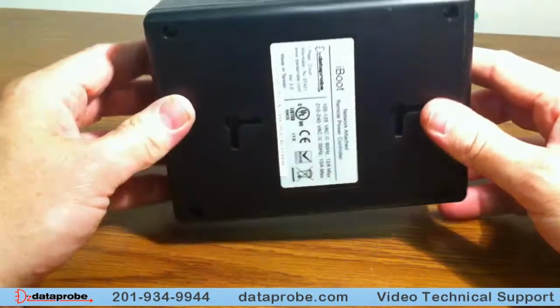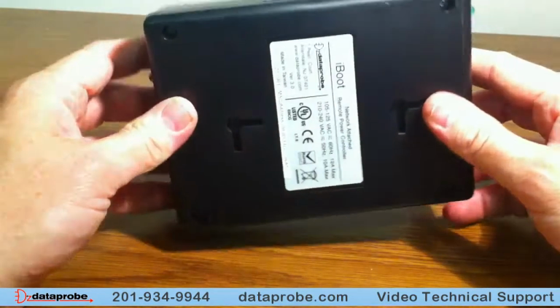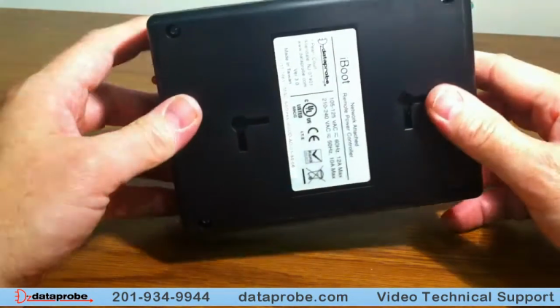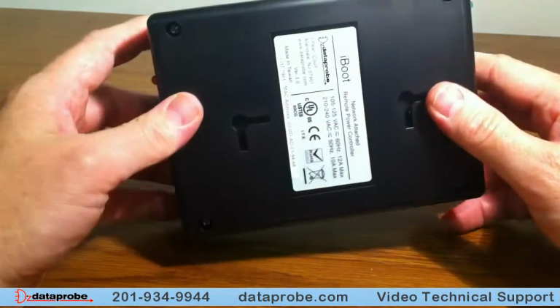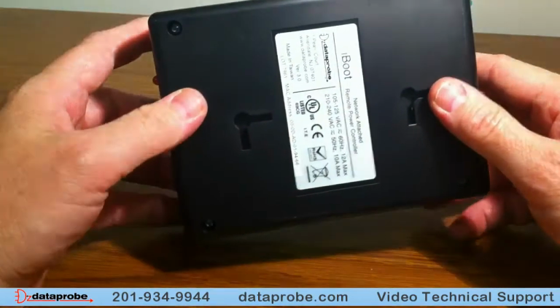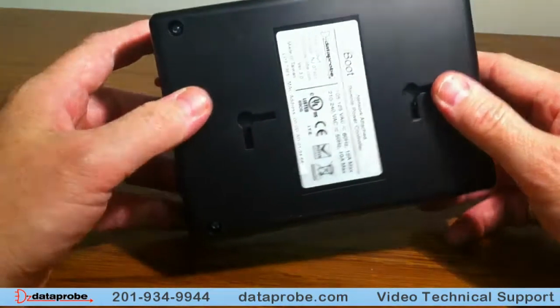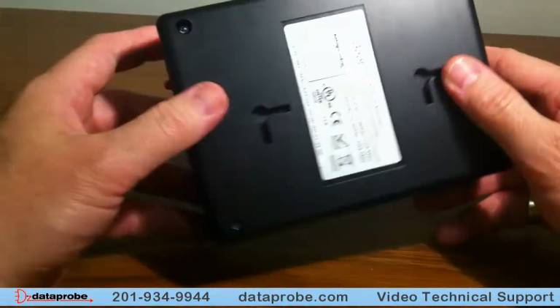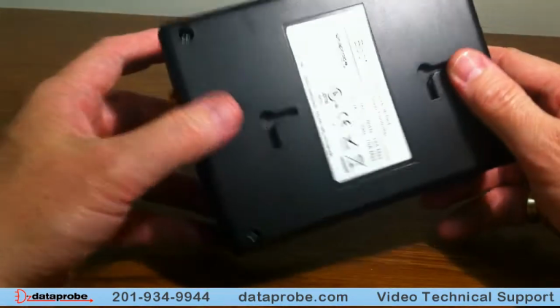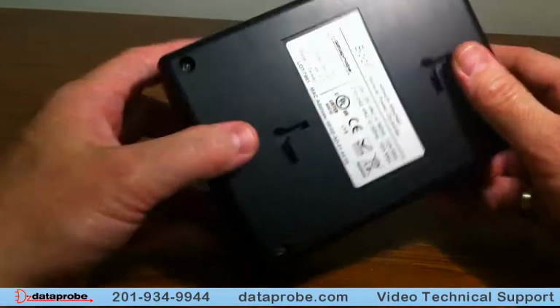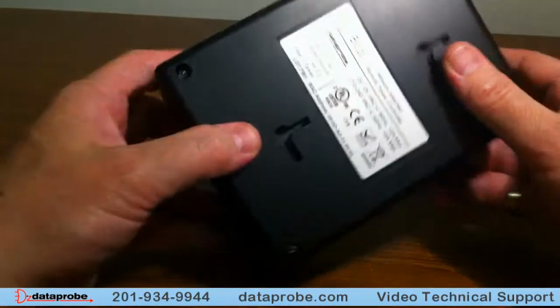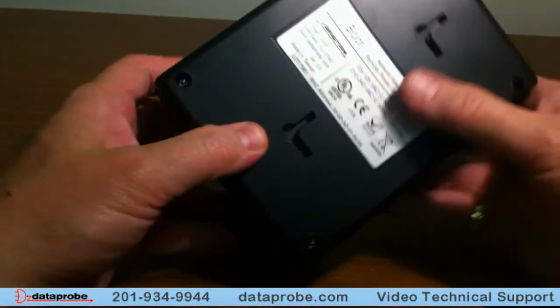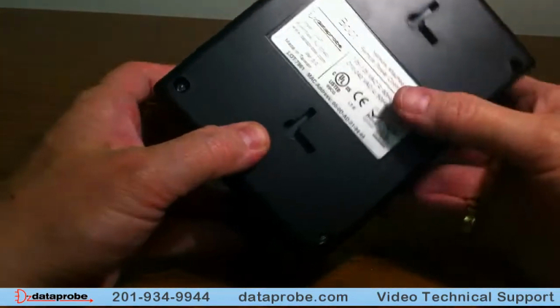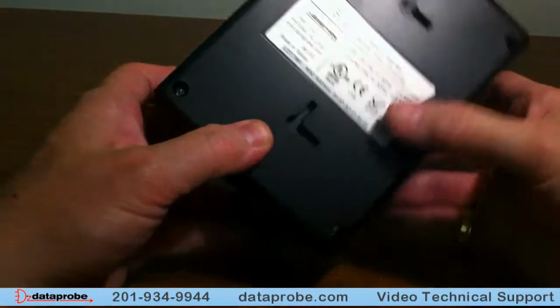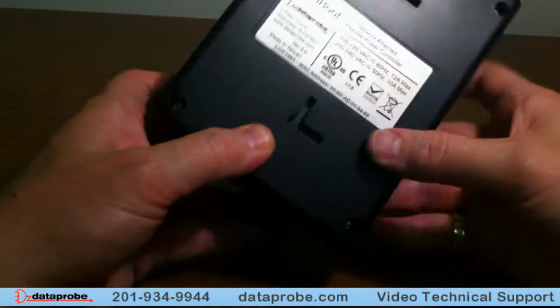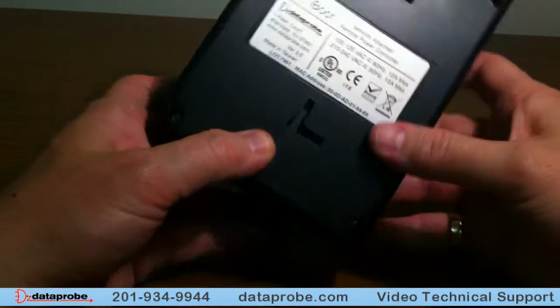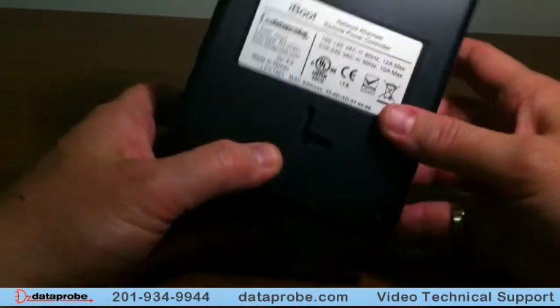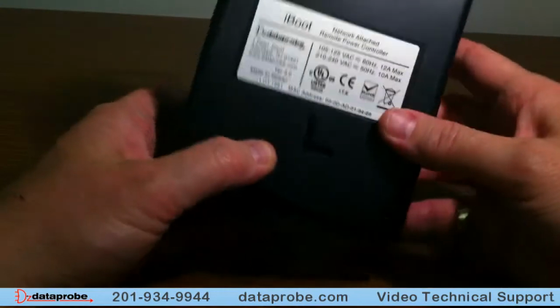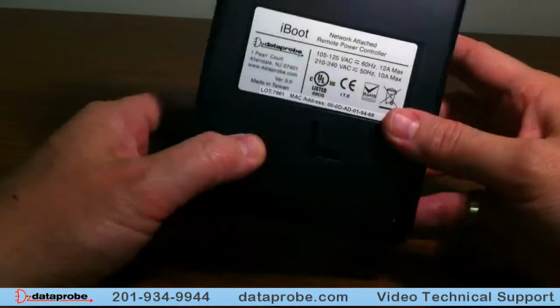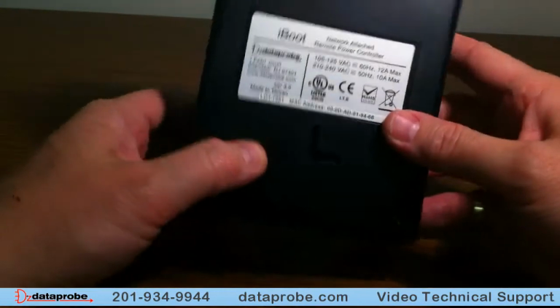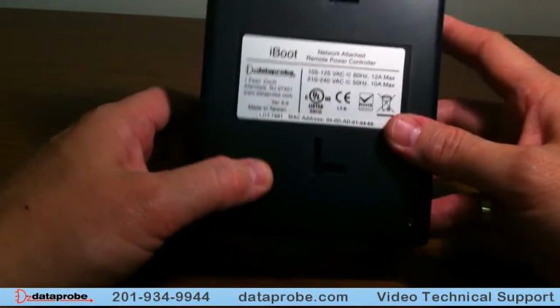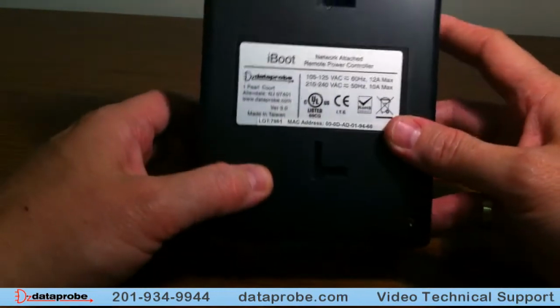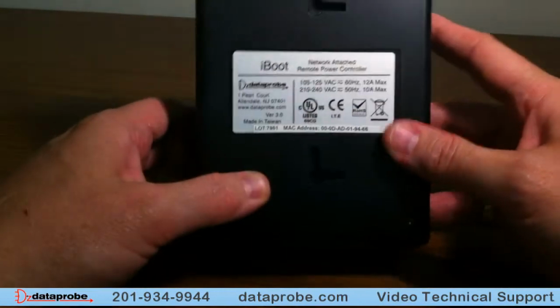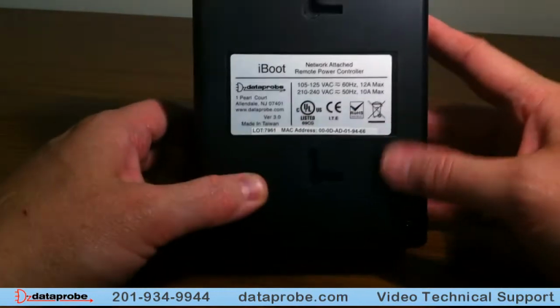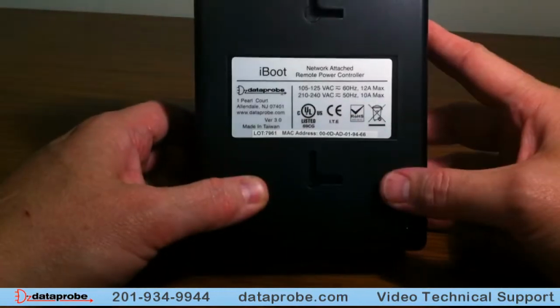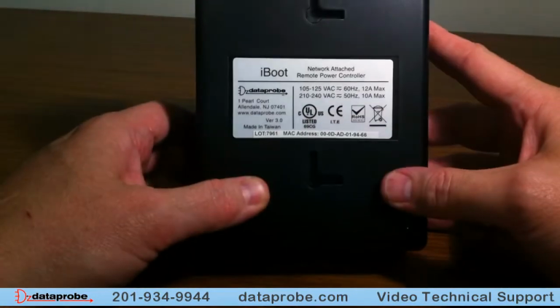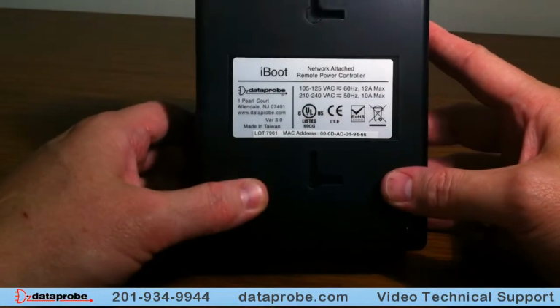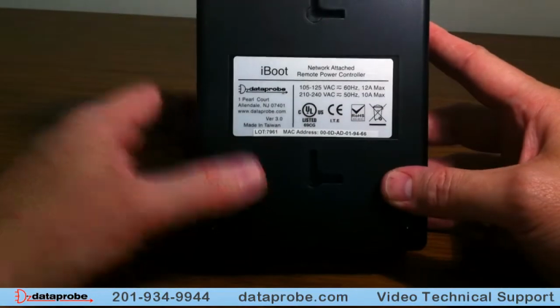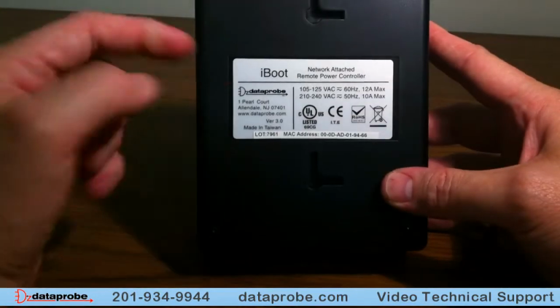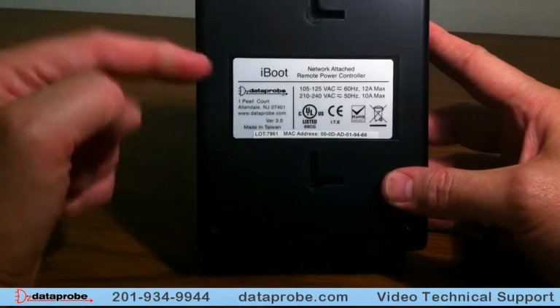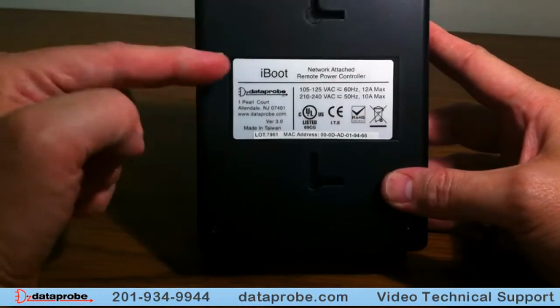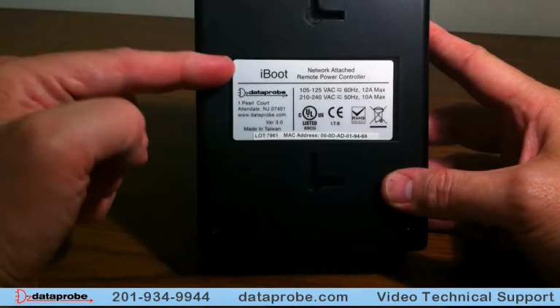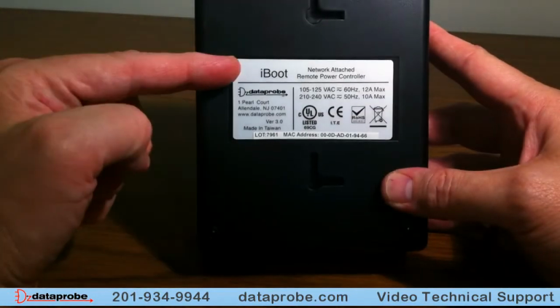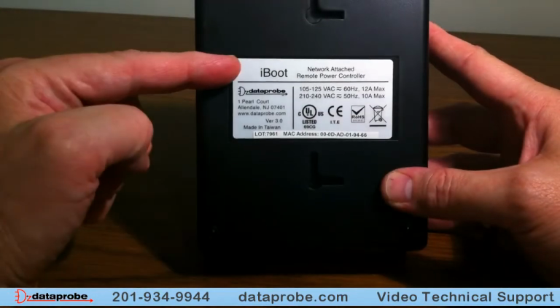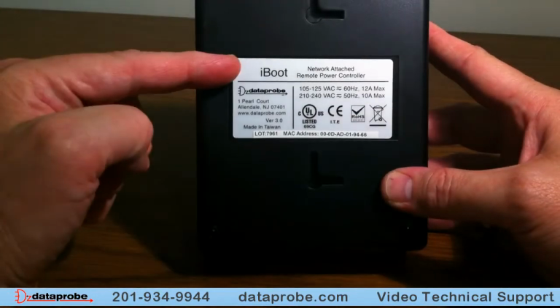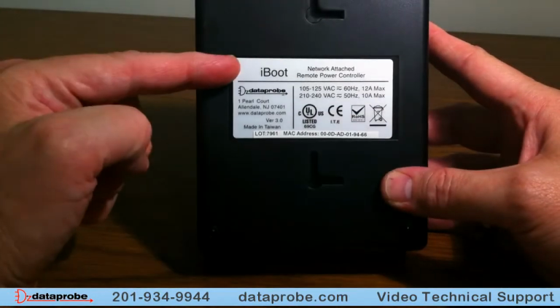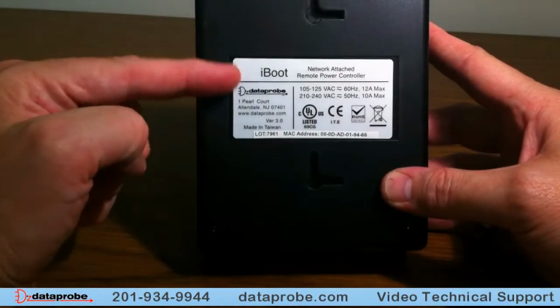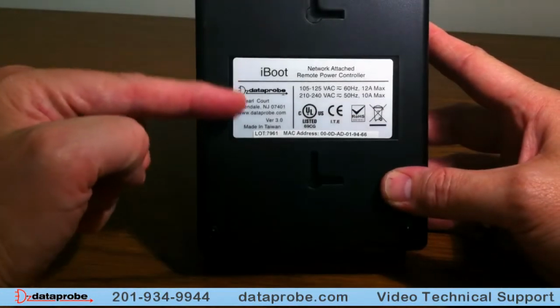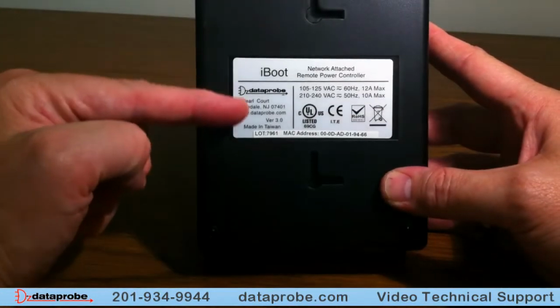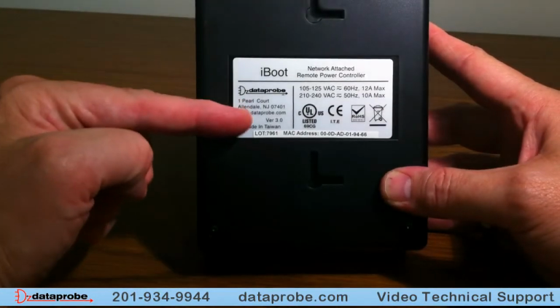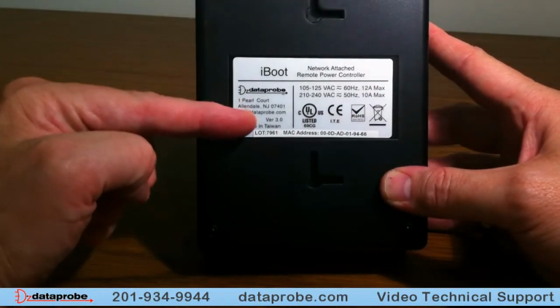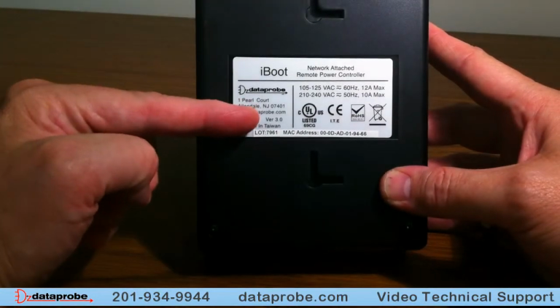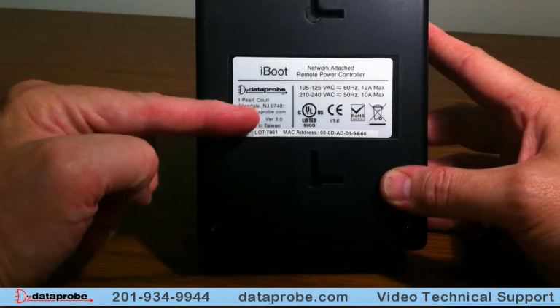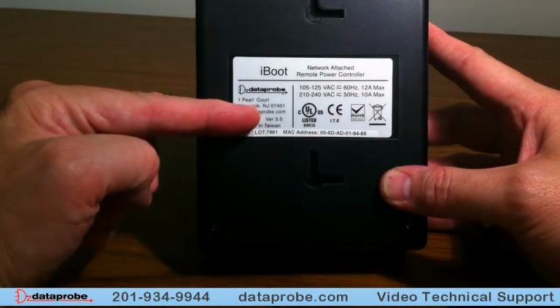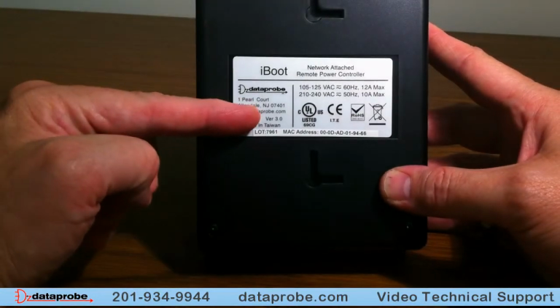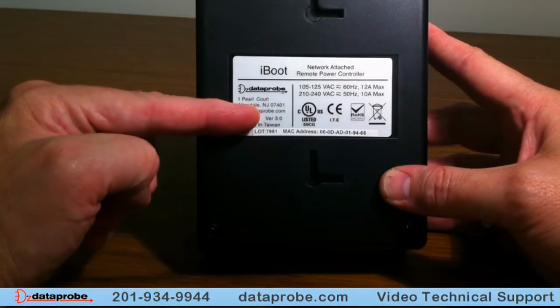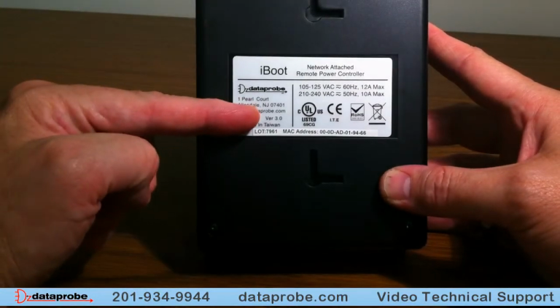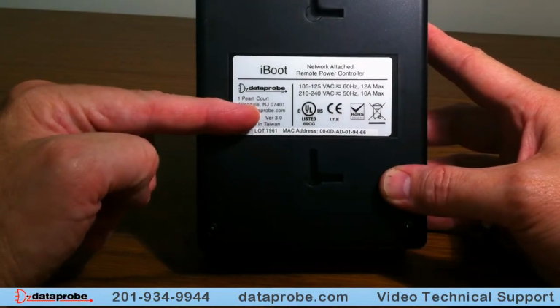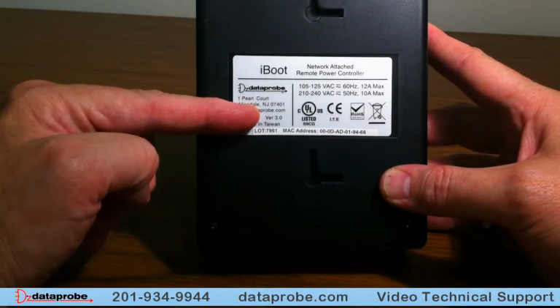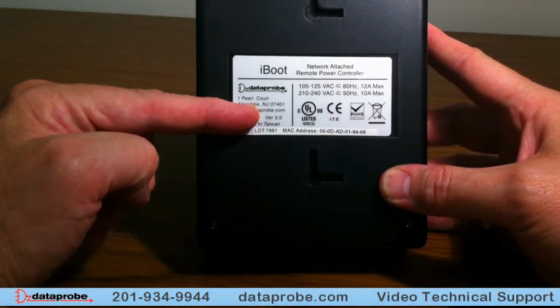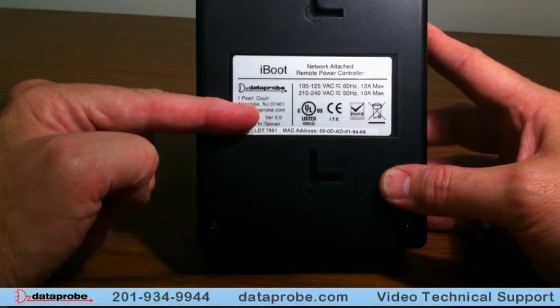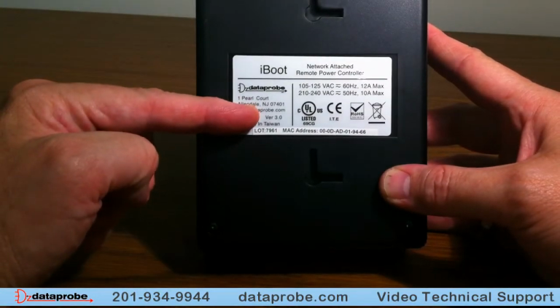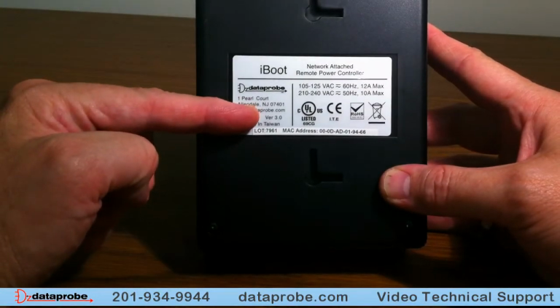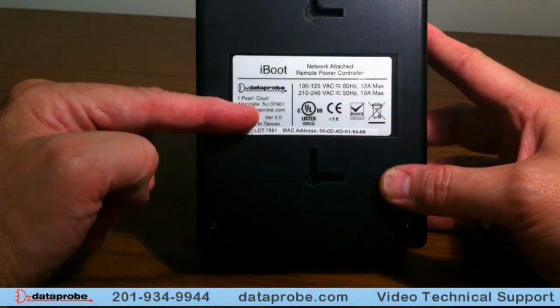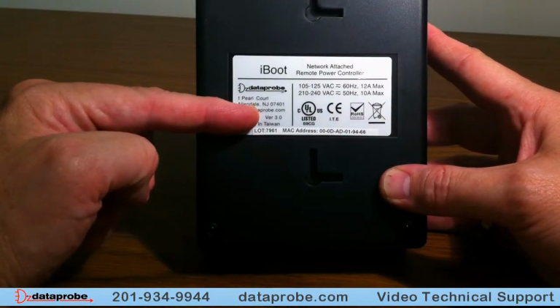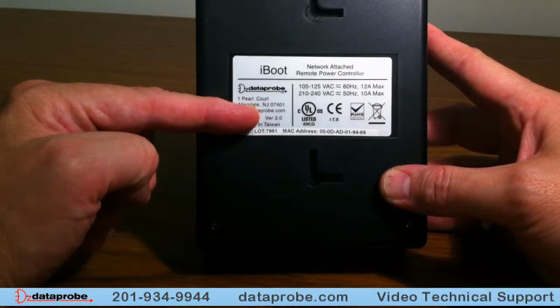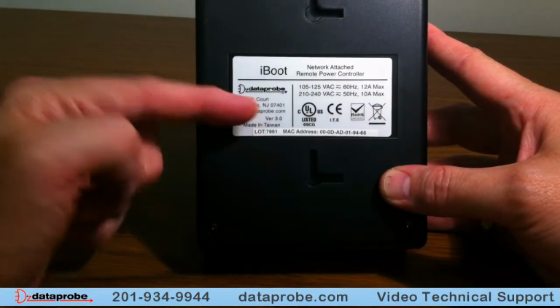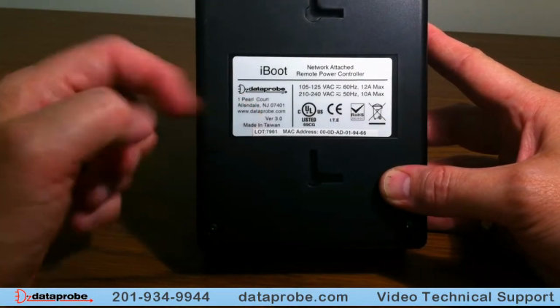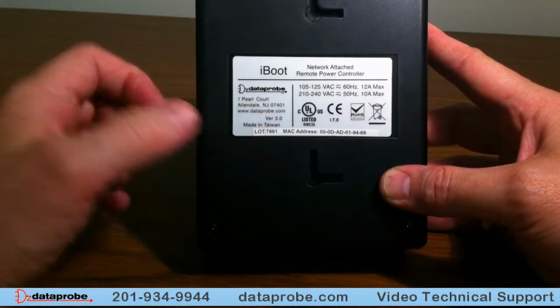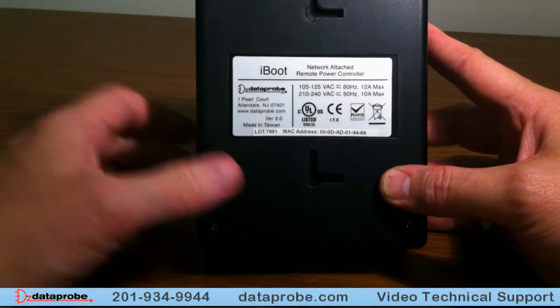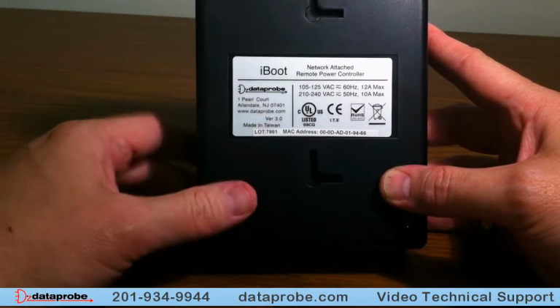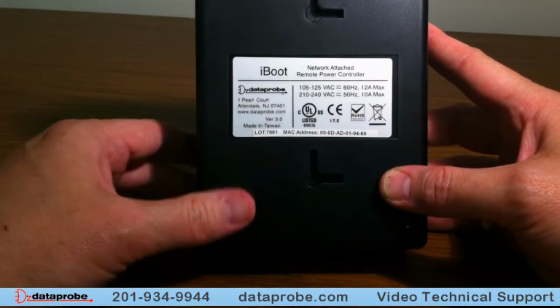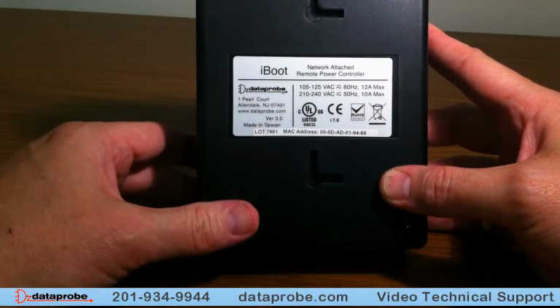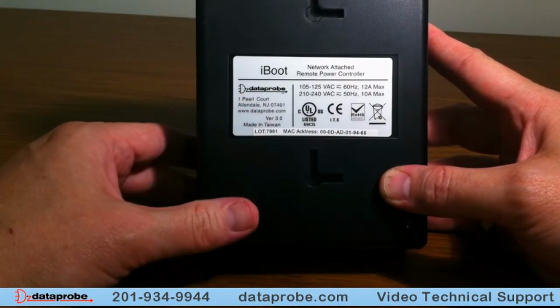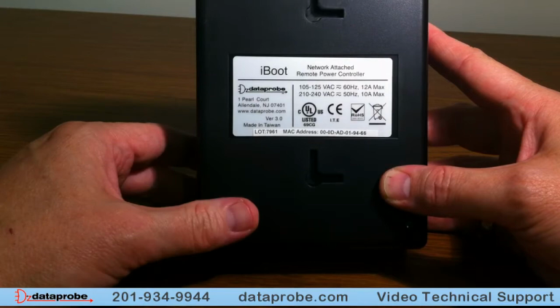The bottom of the unit will have a sticker on it that will say iBoot, and here it will say VR 3.0. That is a hardware revision.